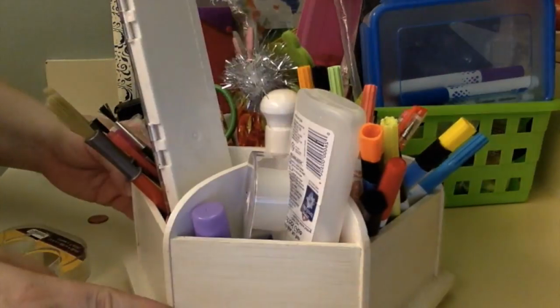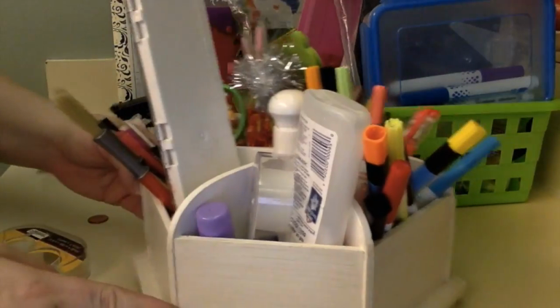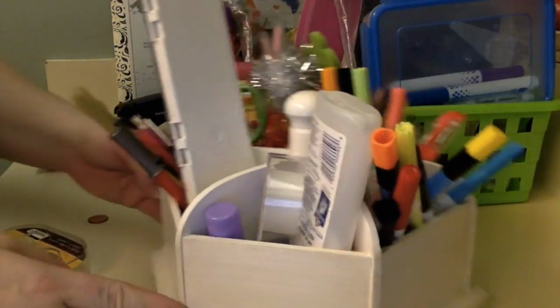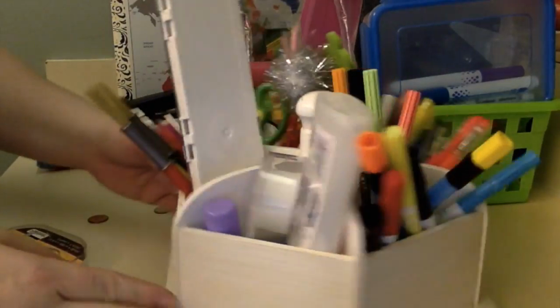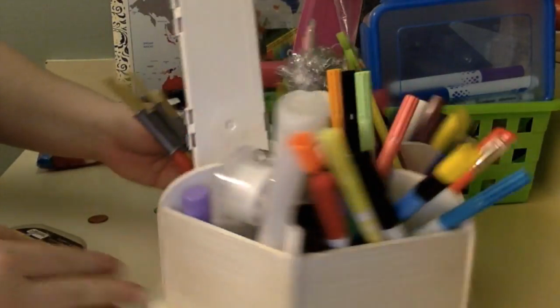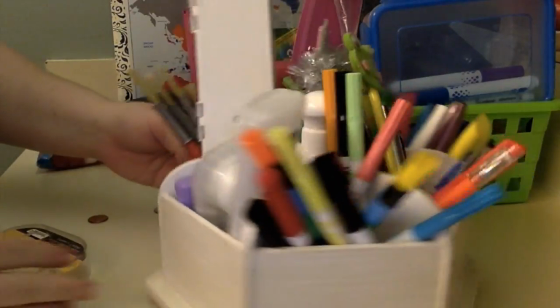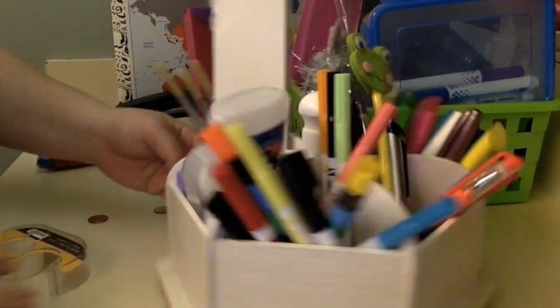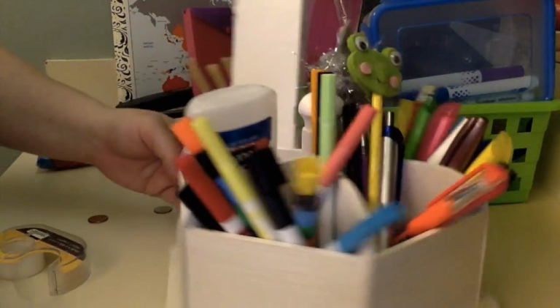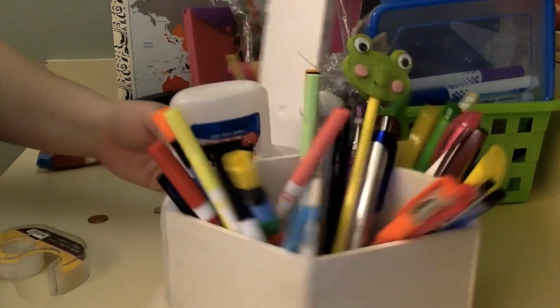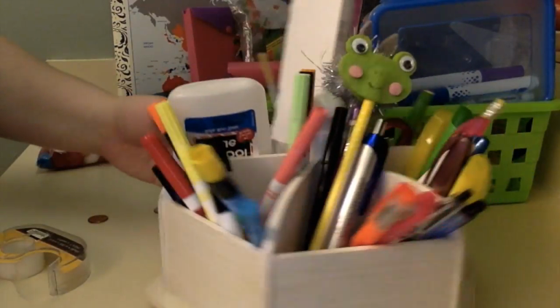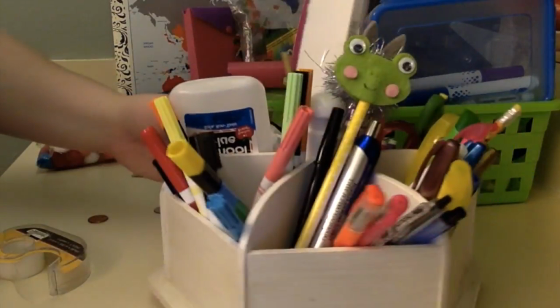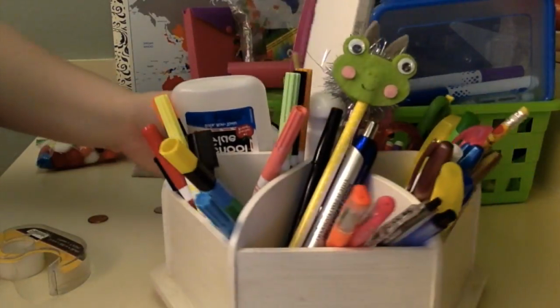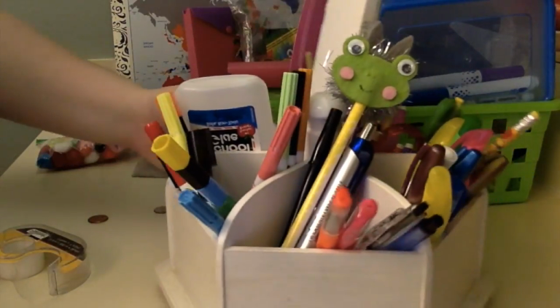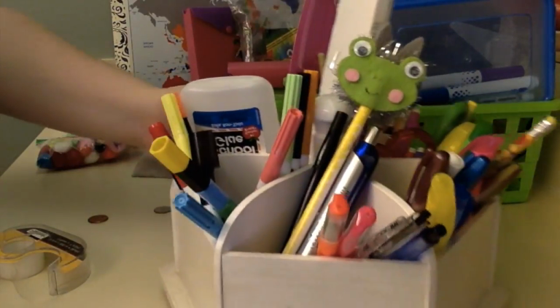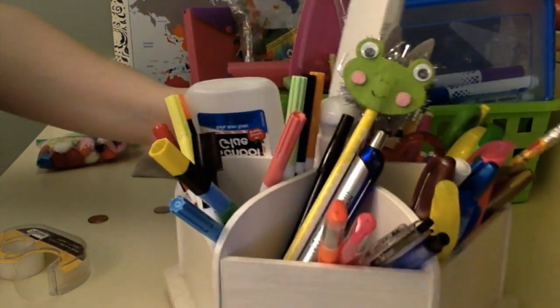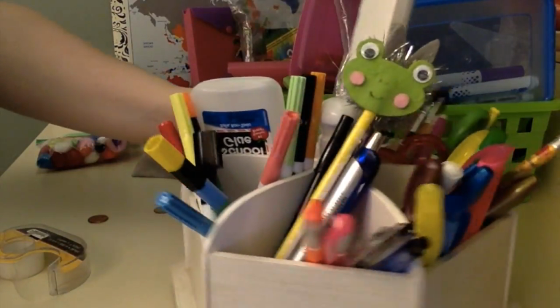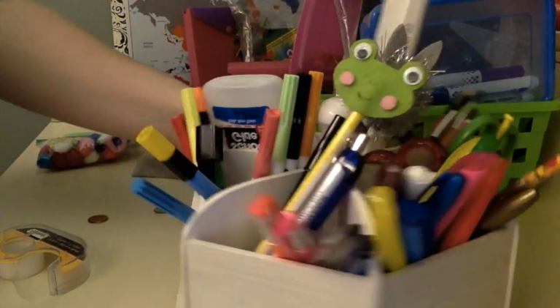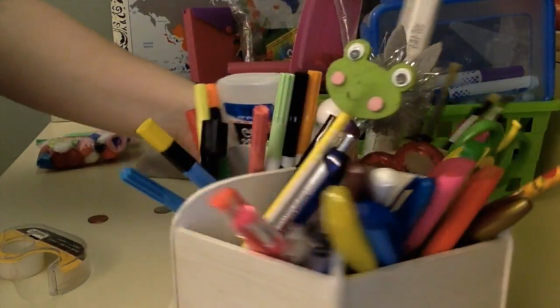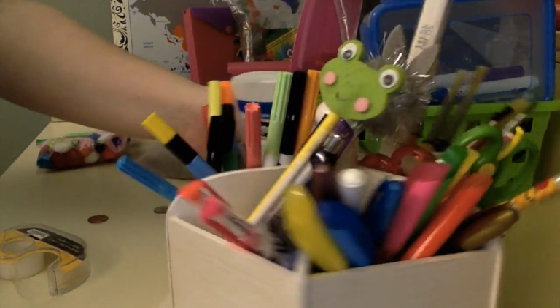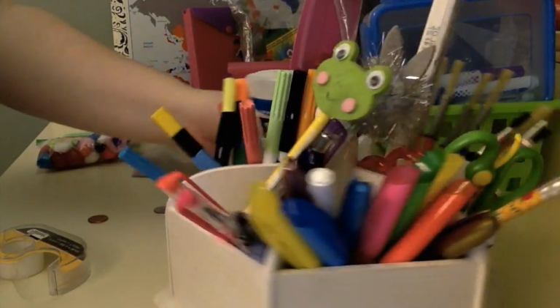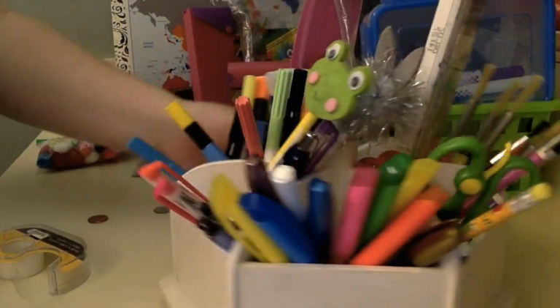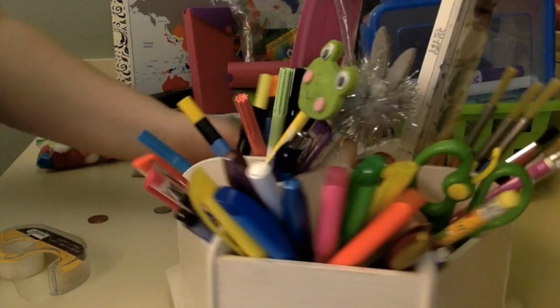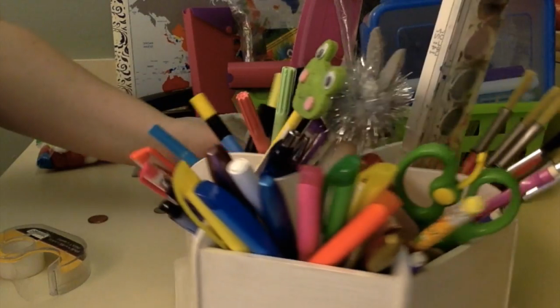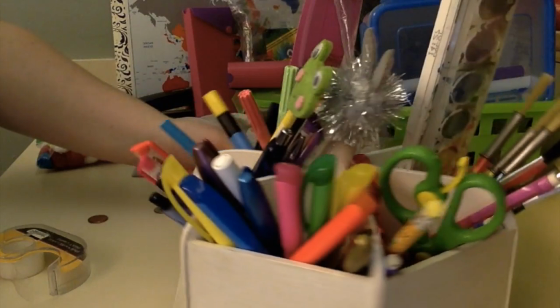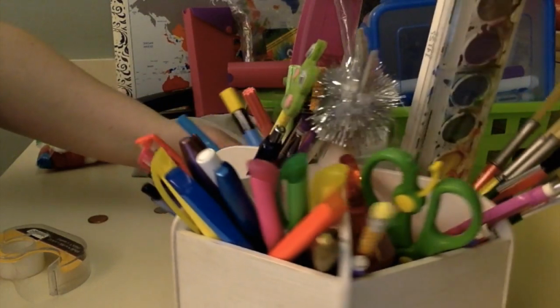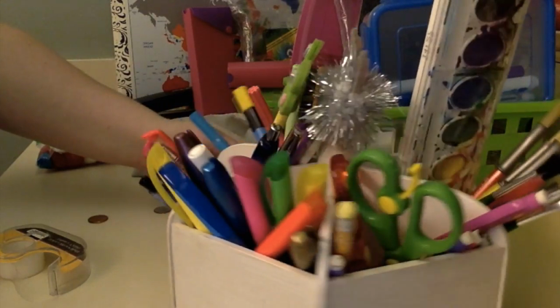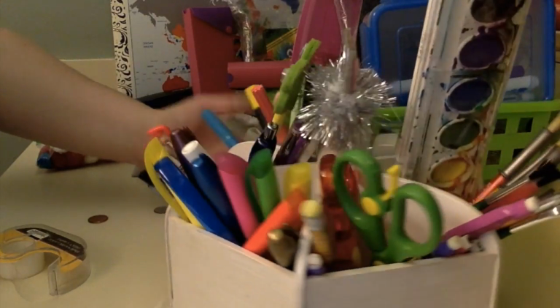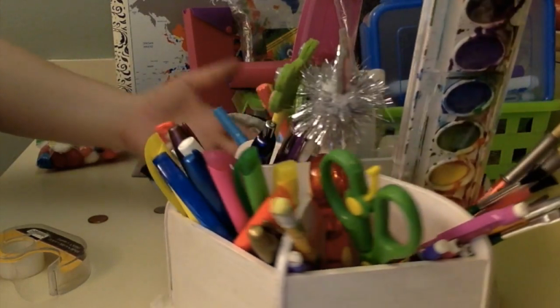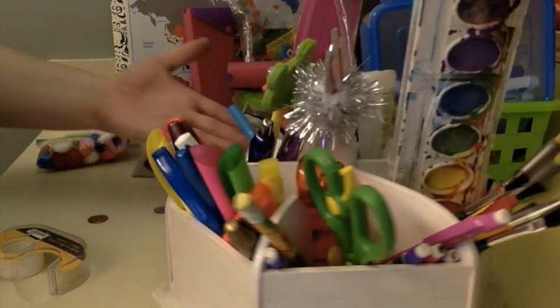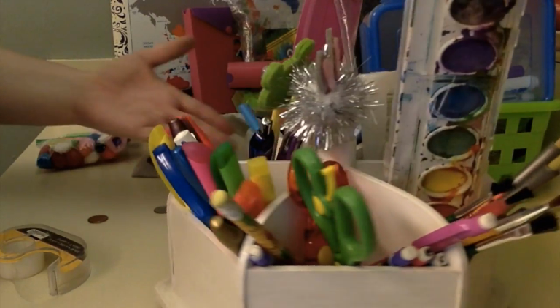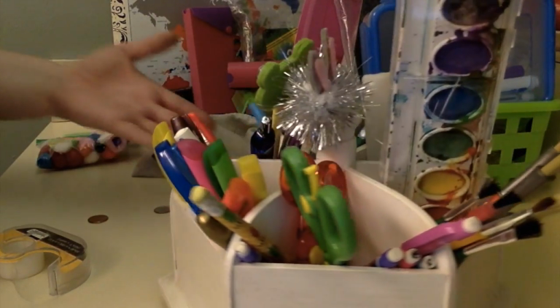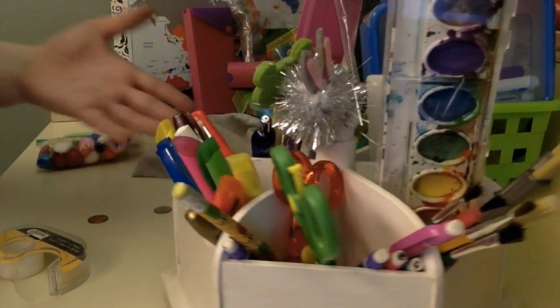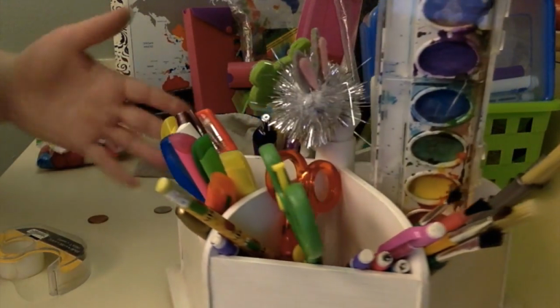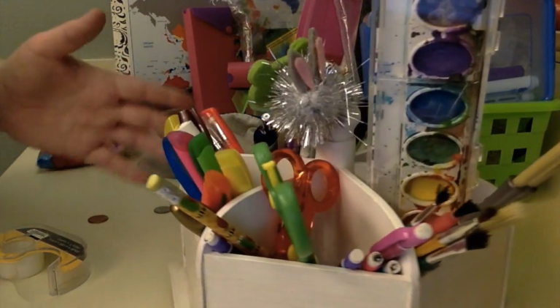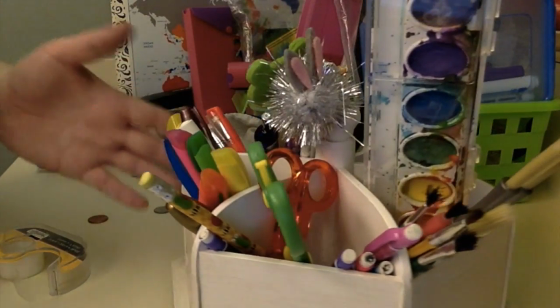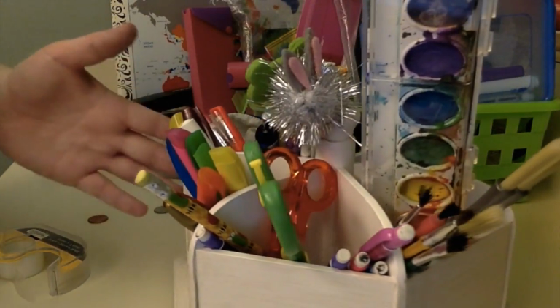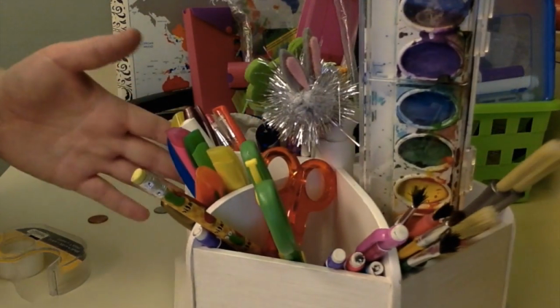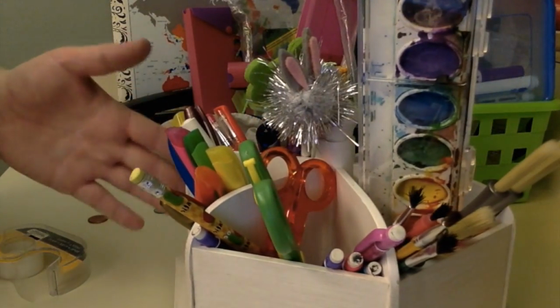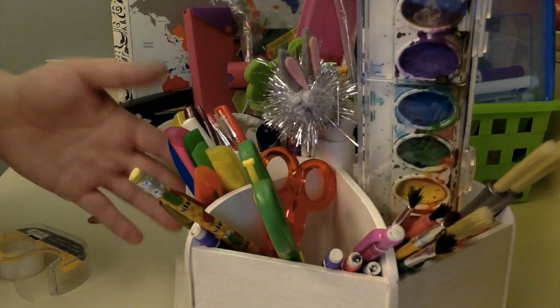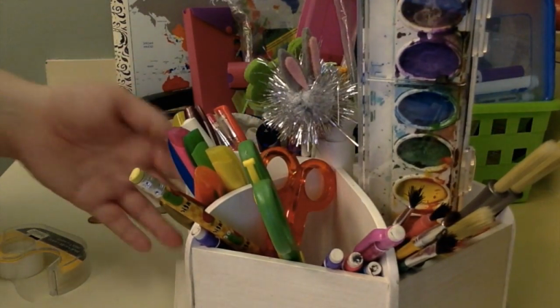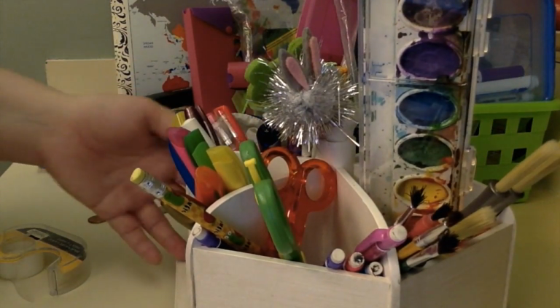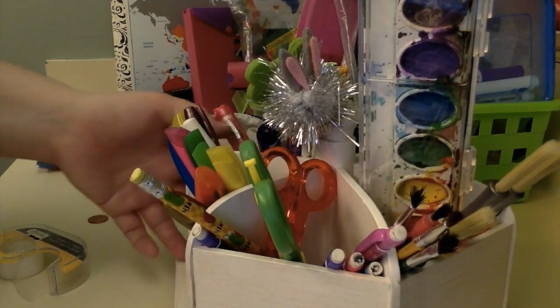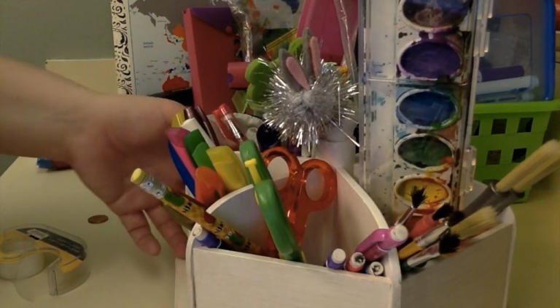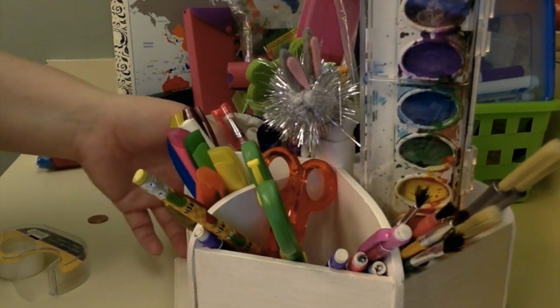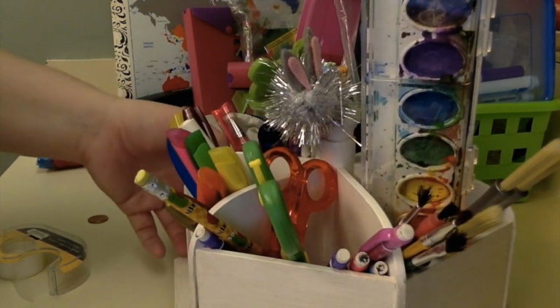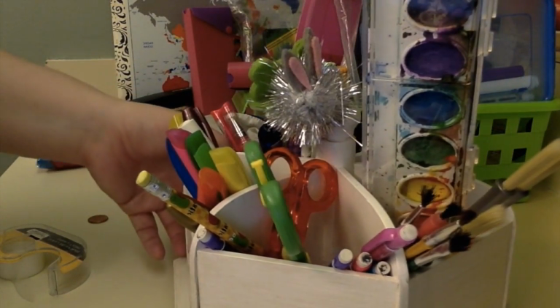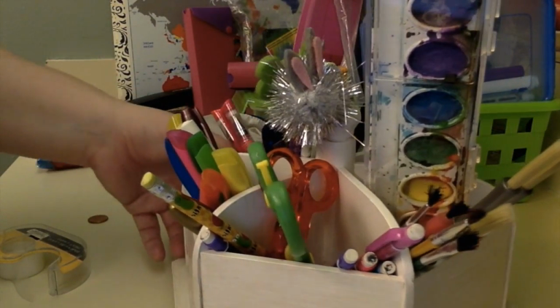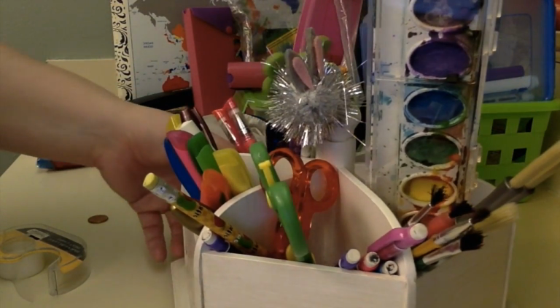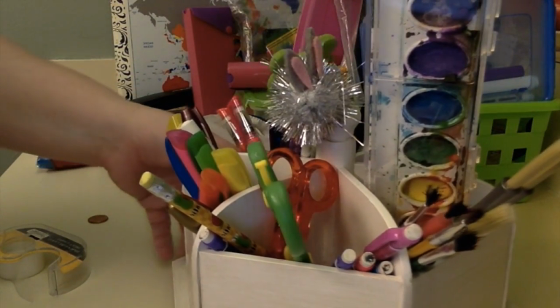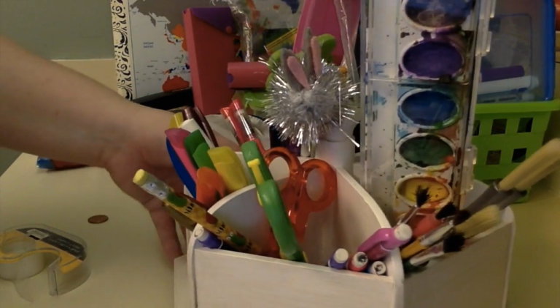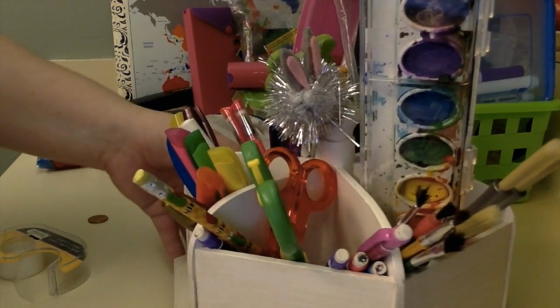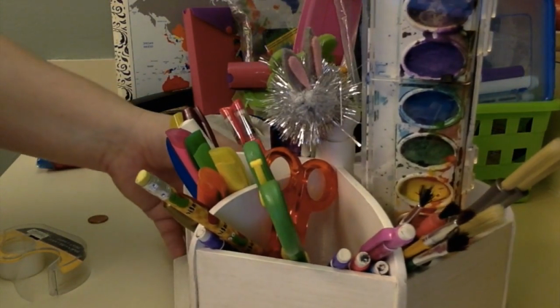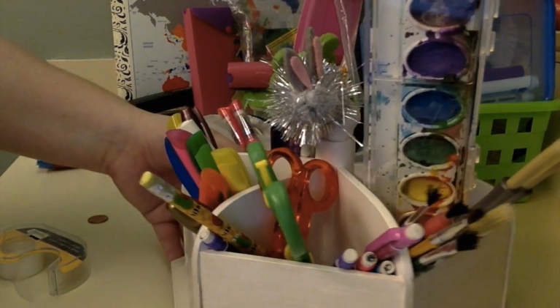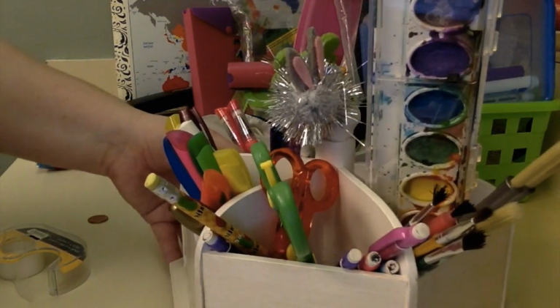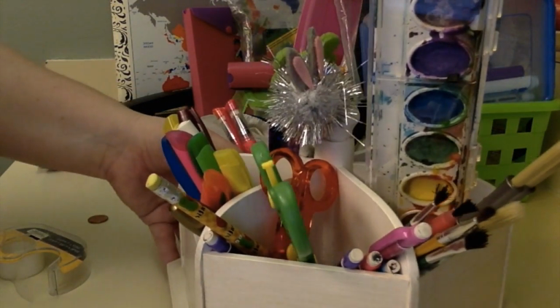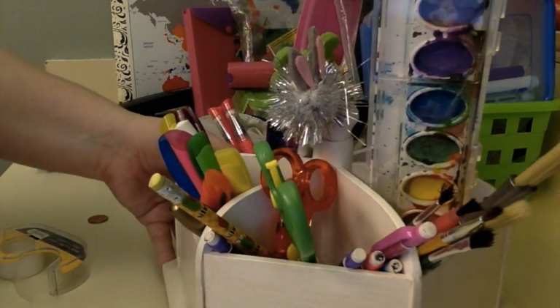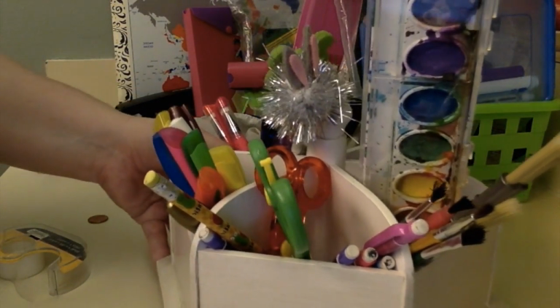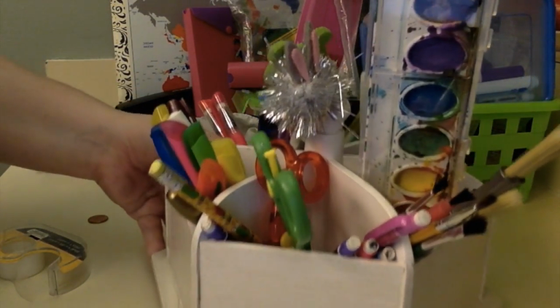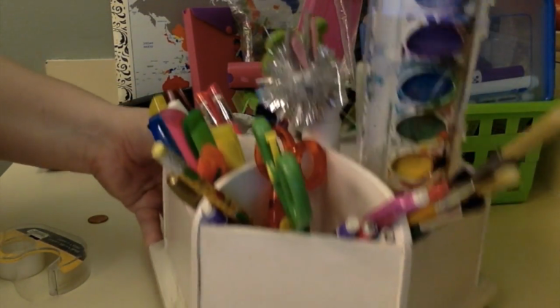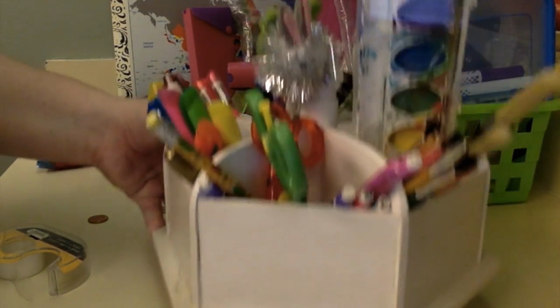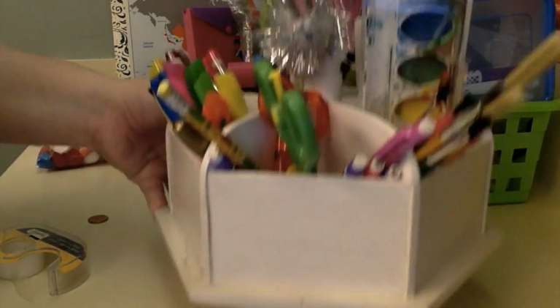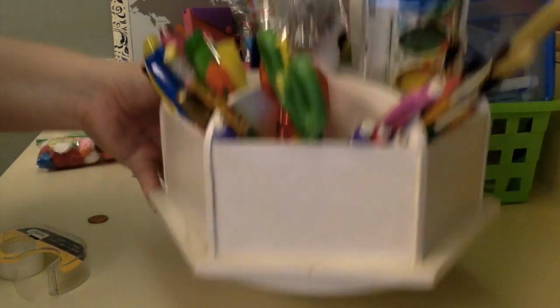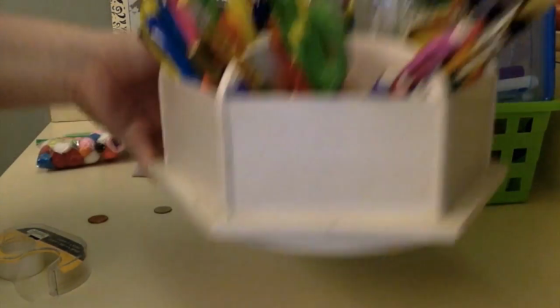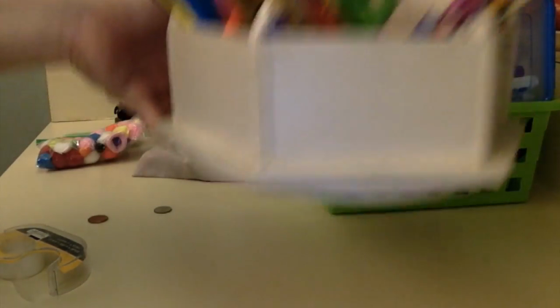So there you go, guys. I use this like every day for our art stuff, so this is like a perfect thing. I have this all ready.